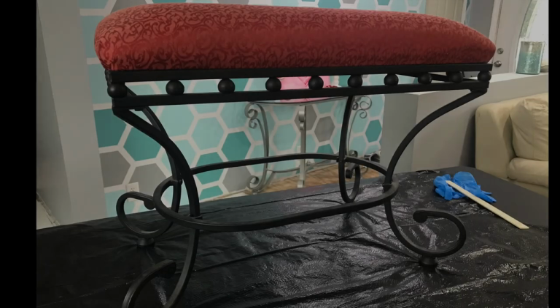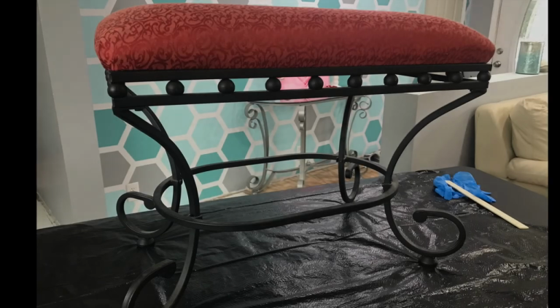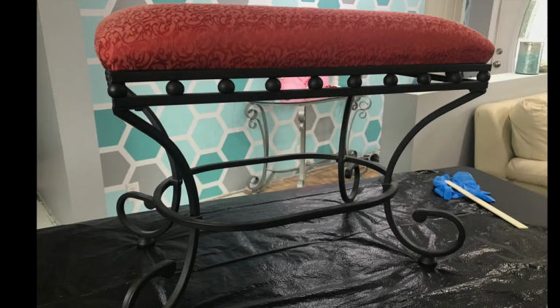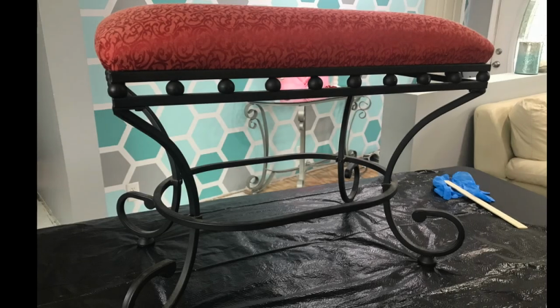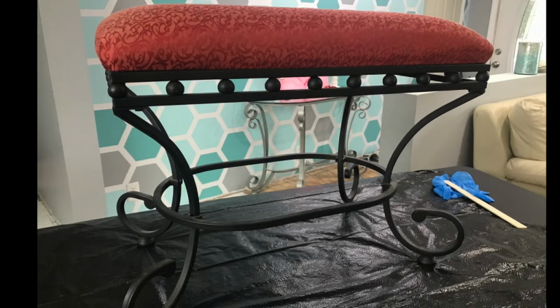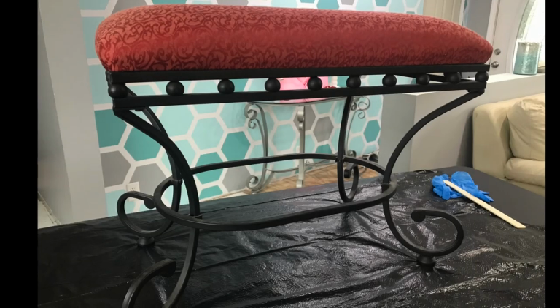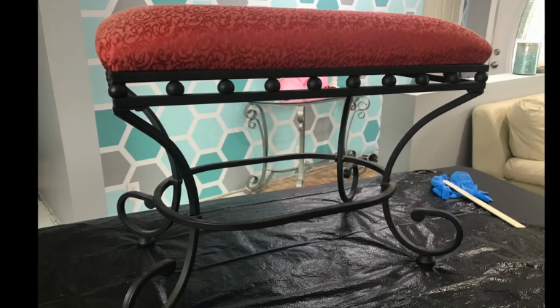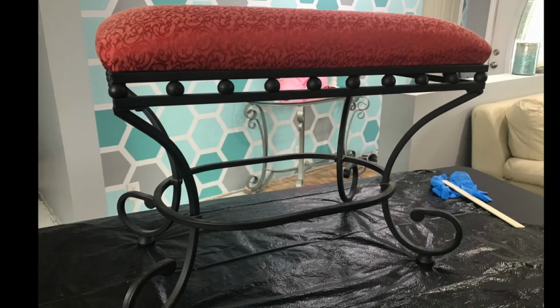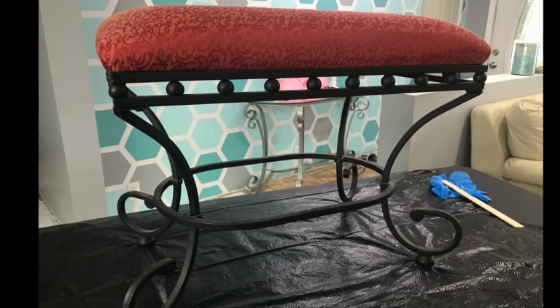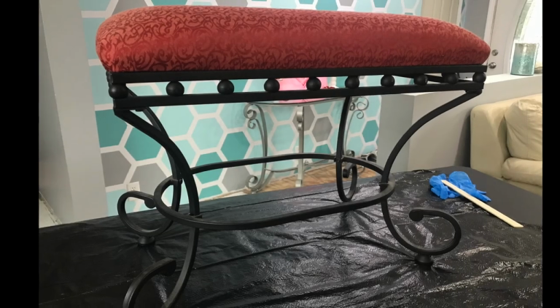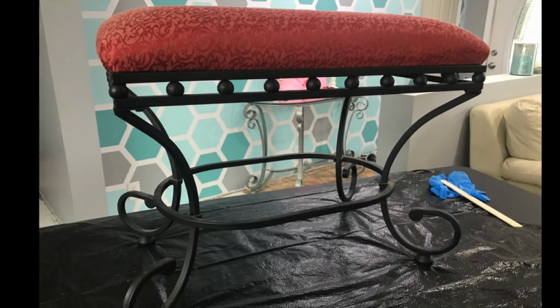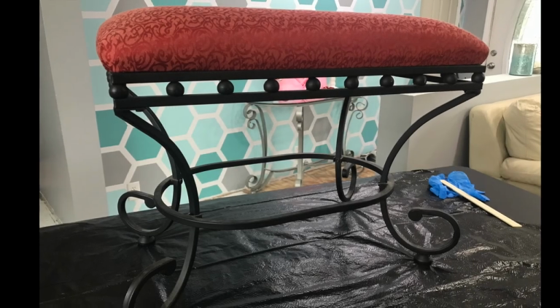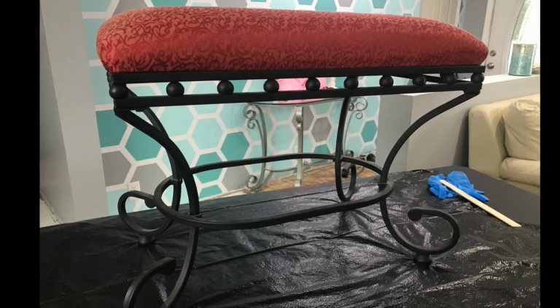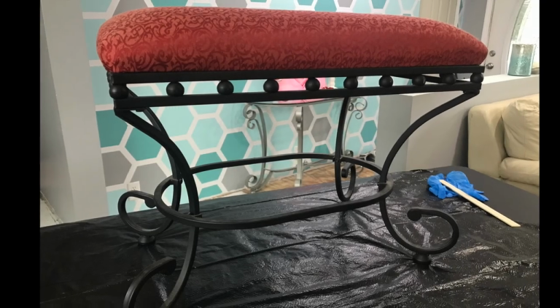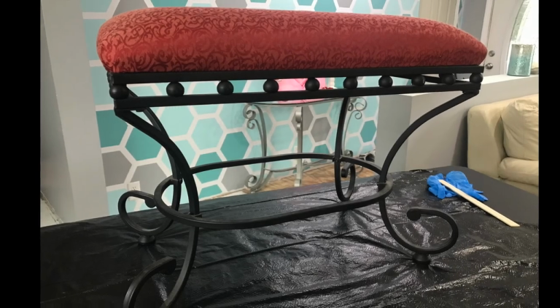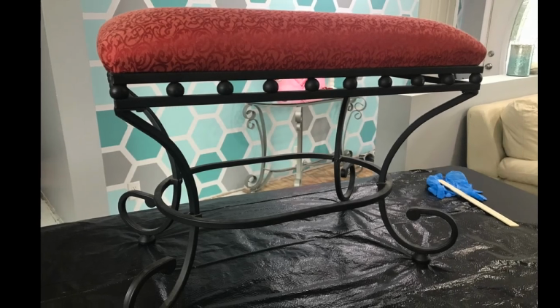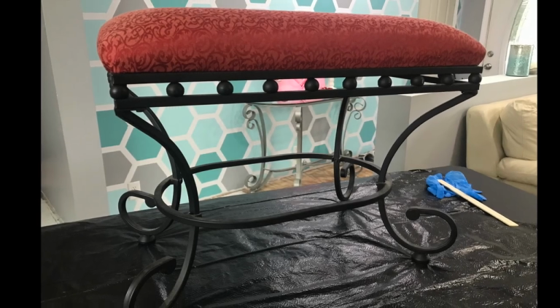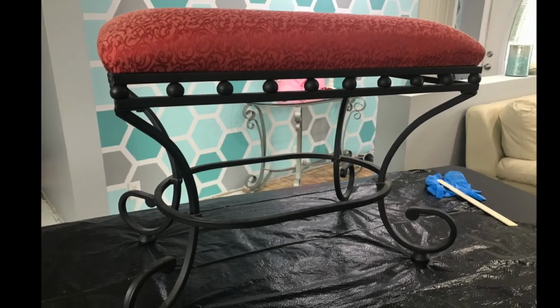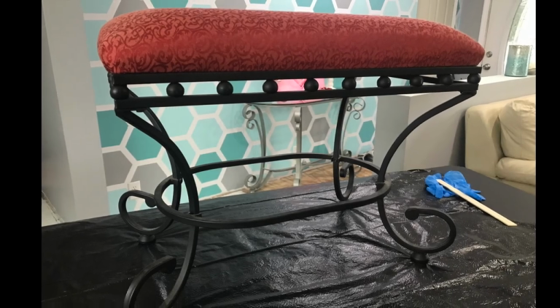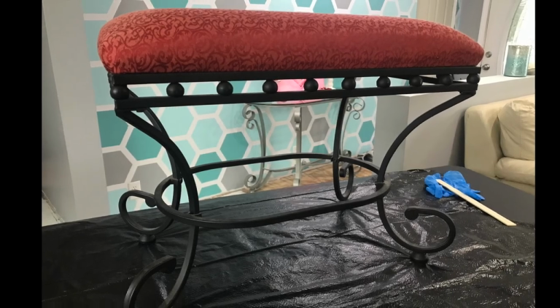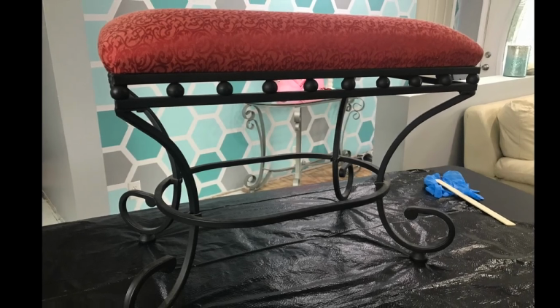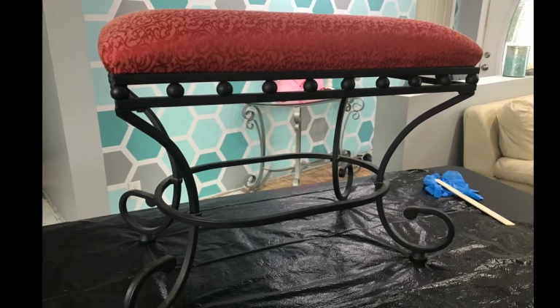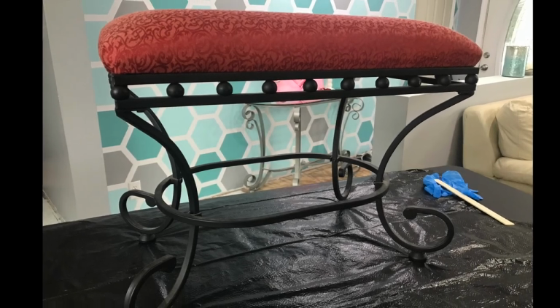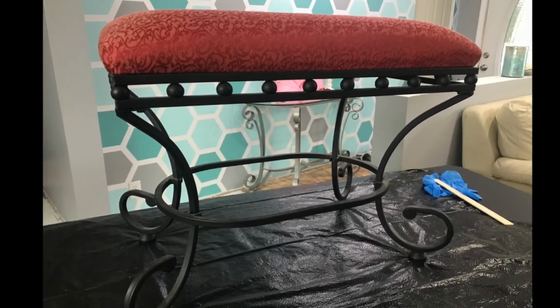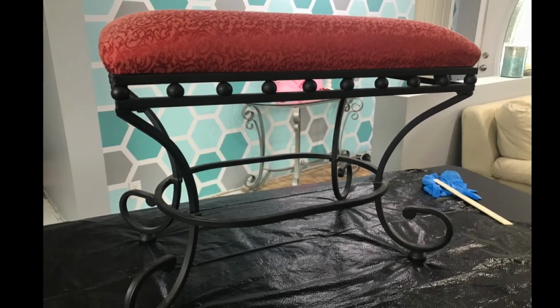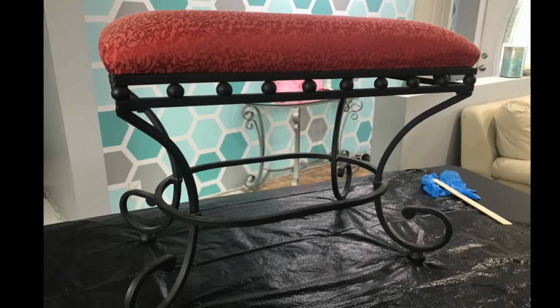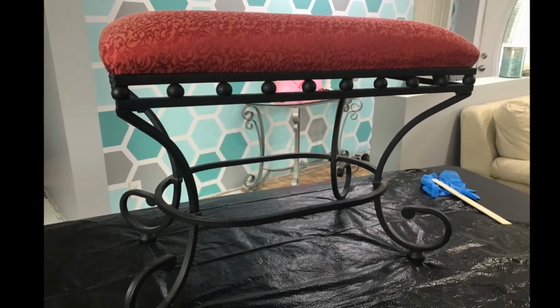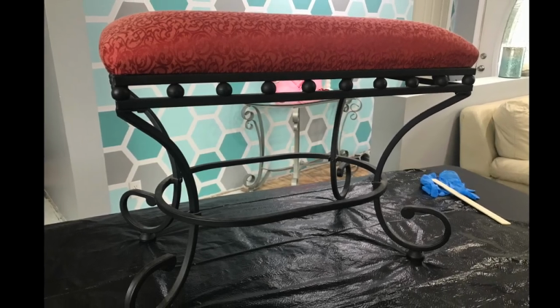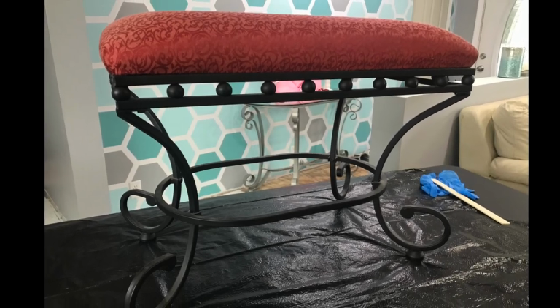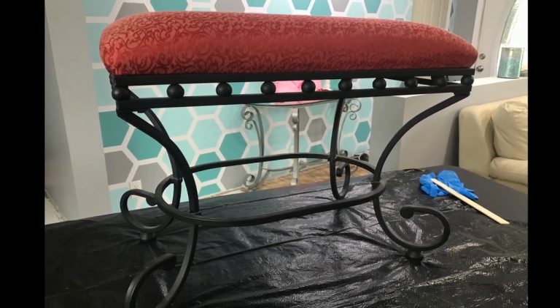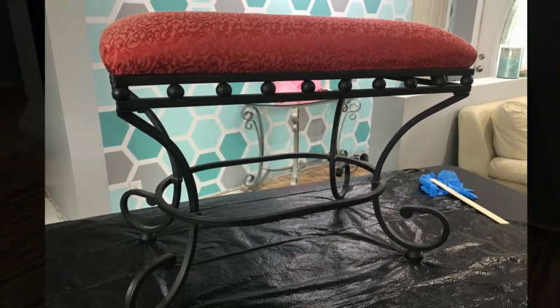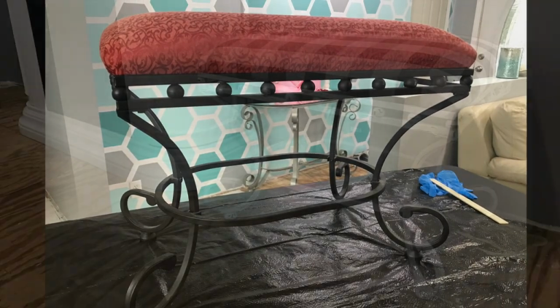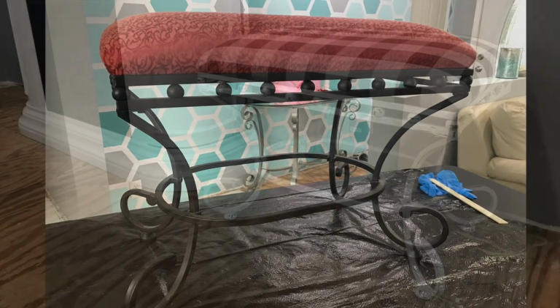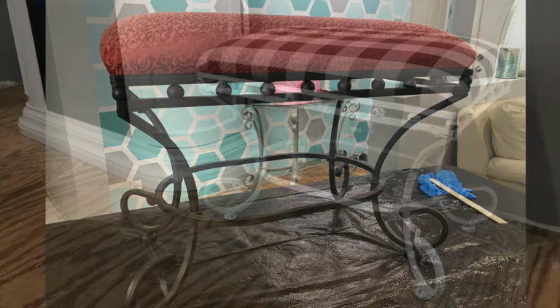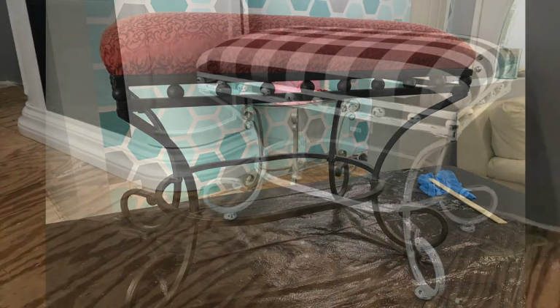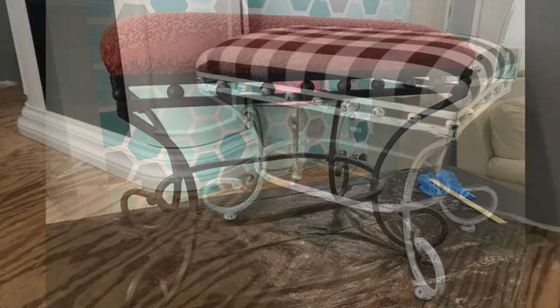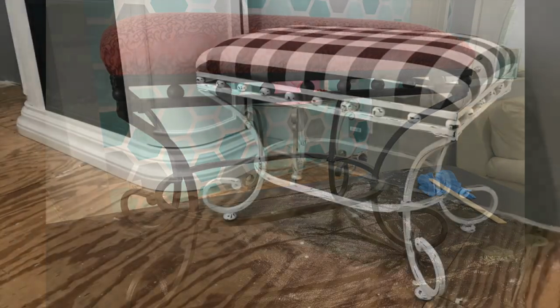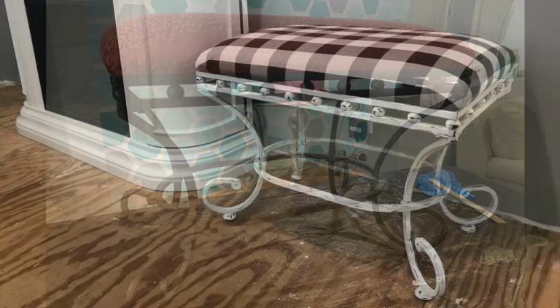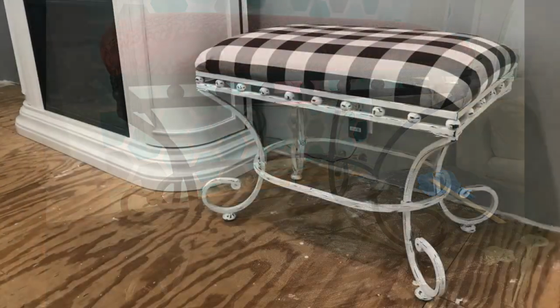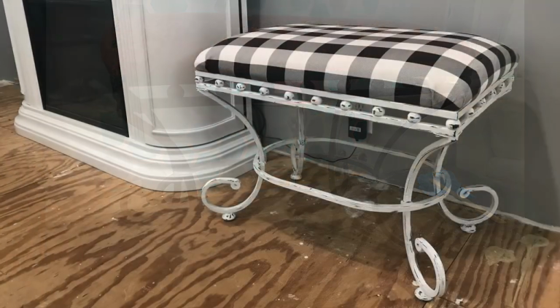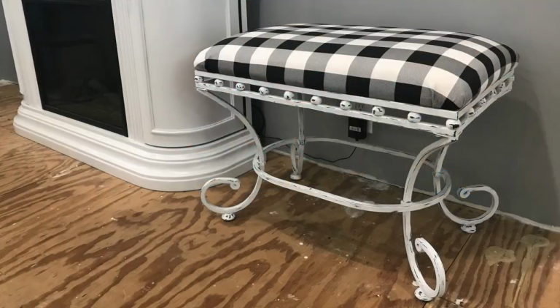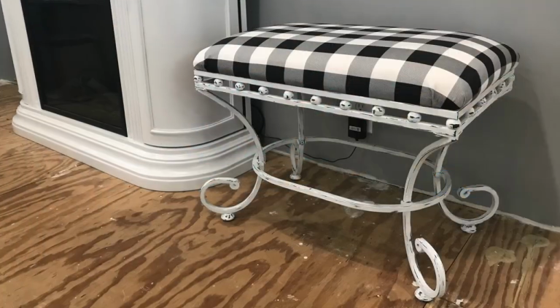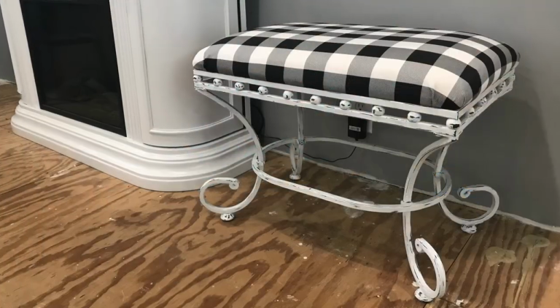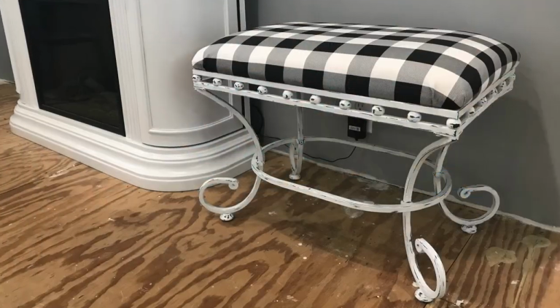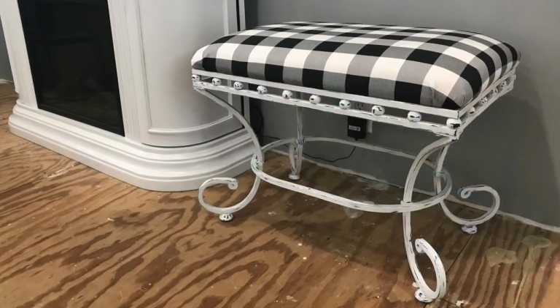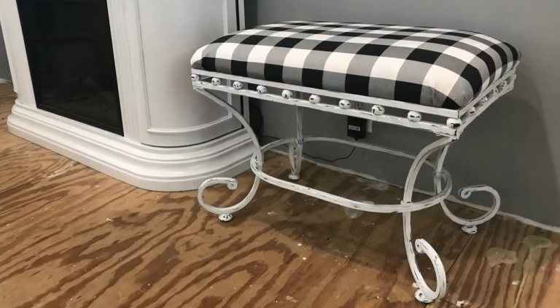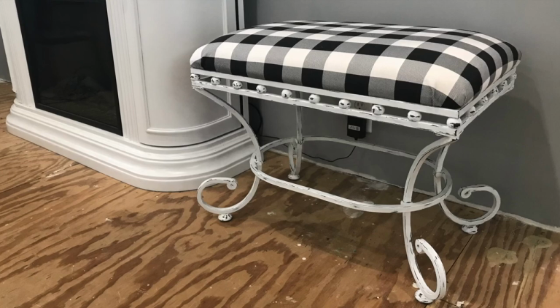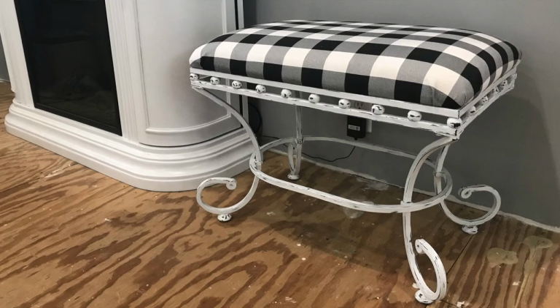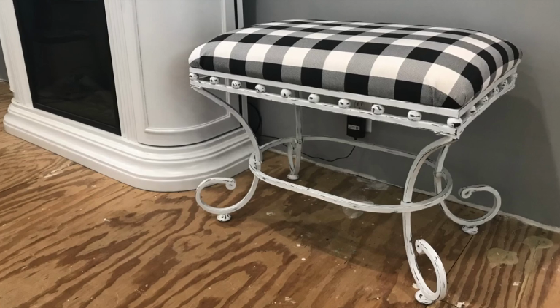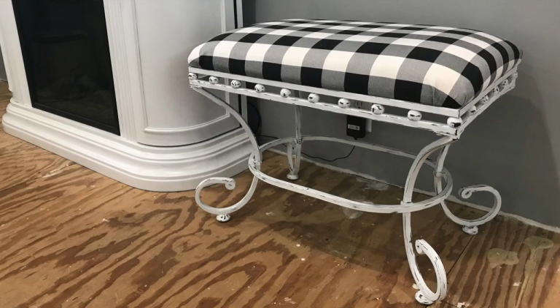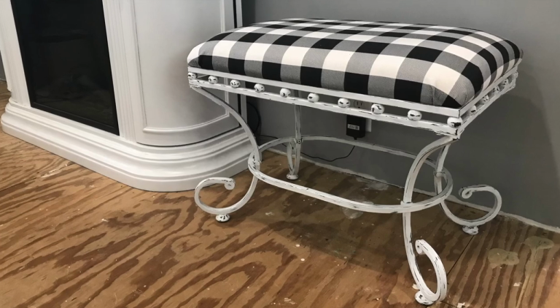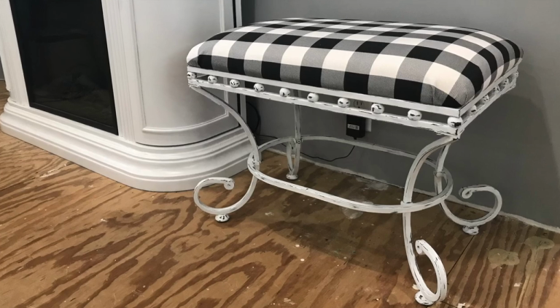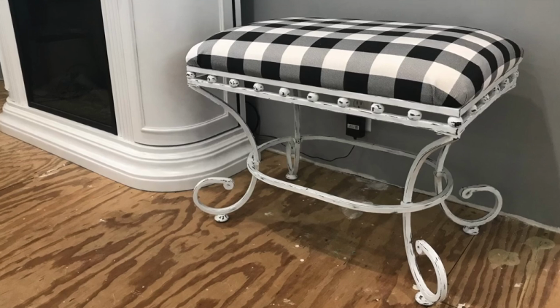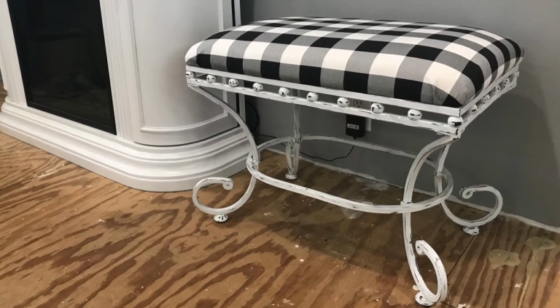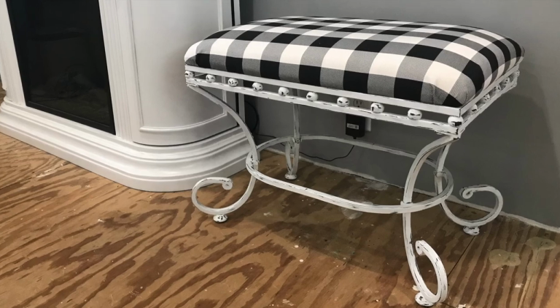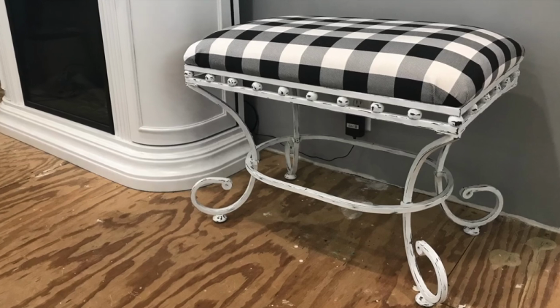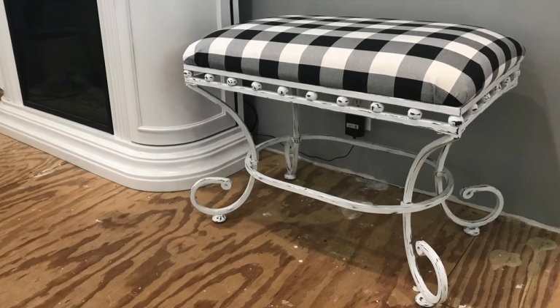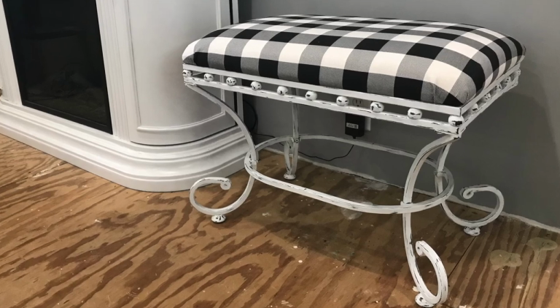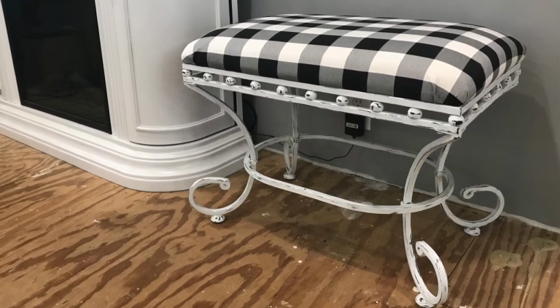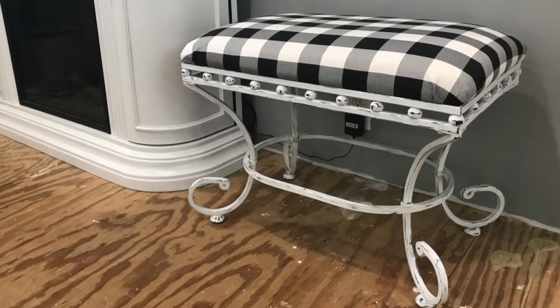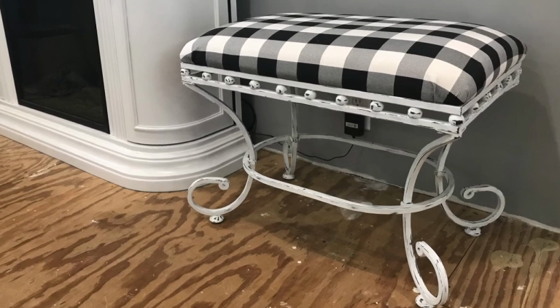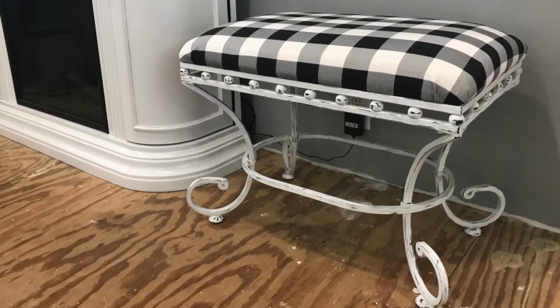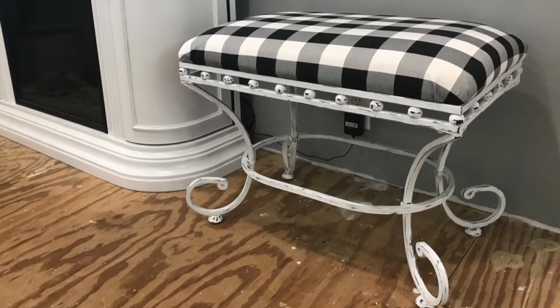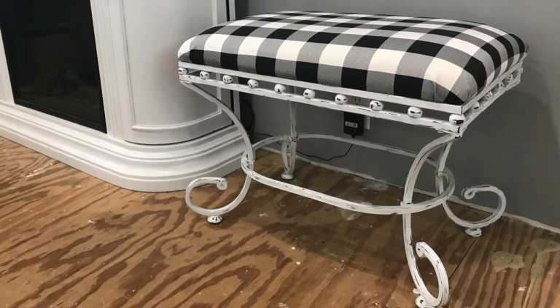Hey everybody, and welcome back. Today we're gonna be taking this bench to Farmhouse Chic, so stick around.